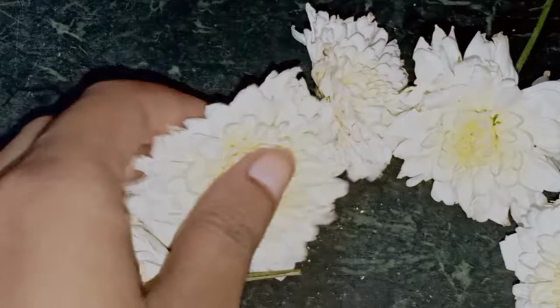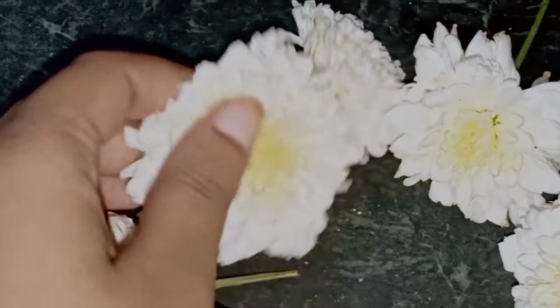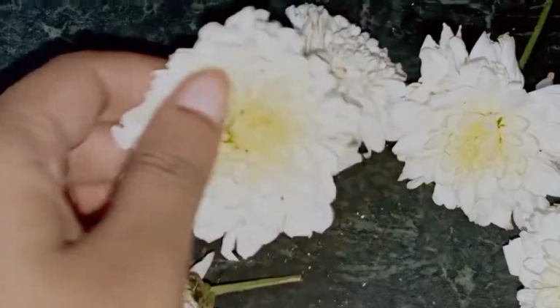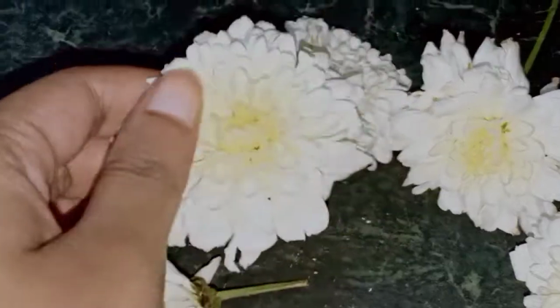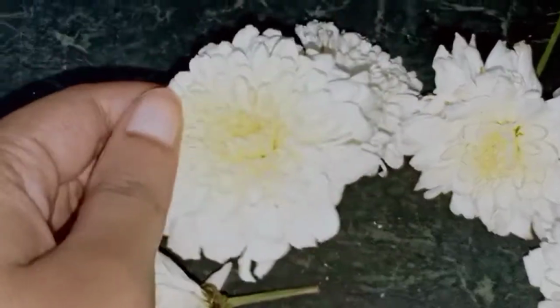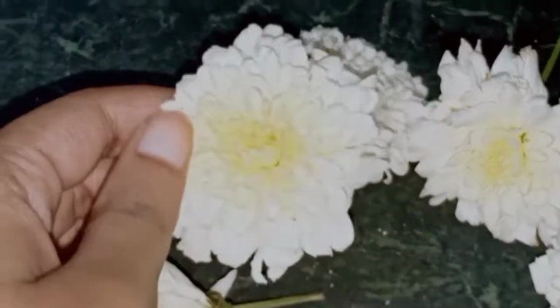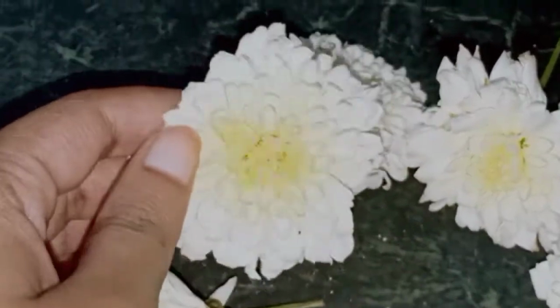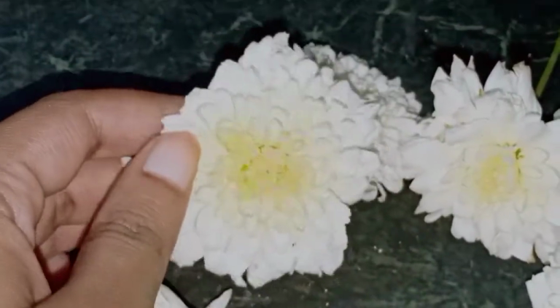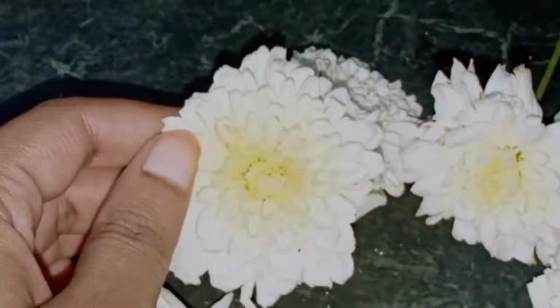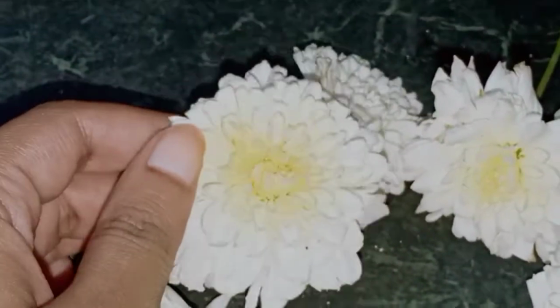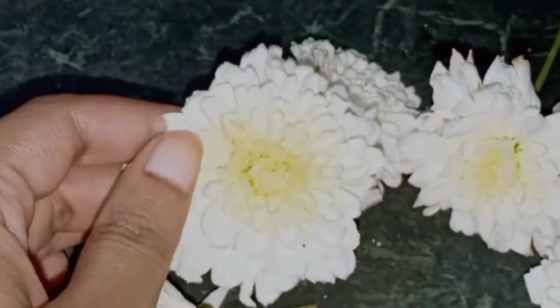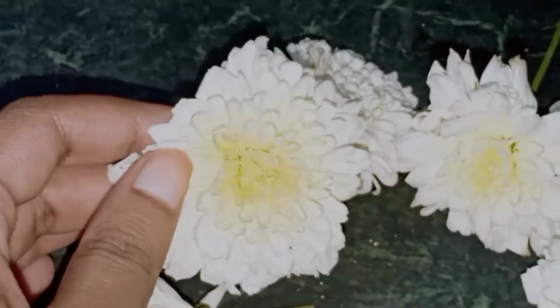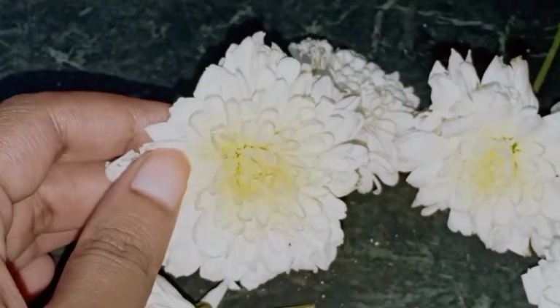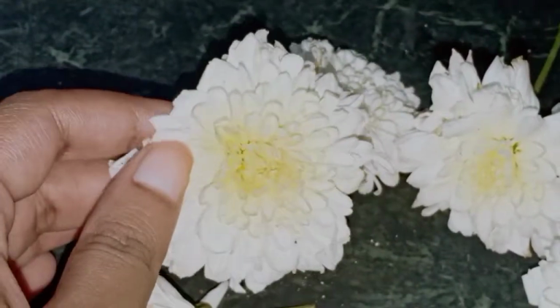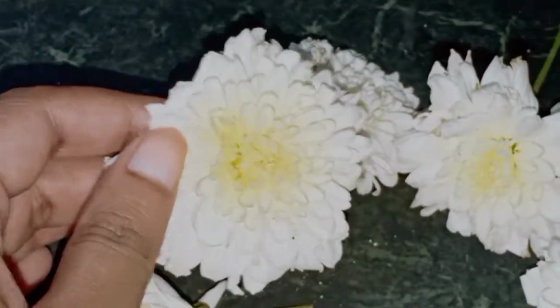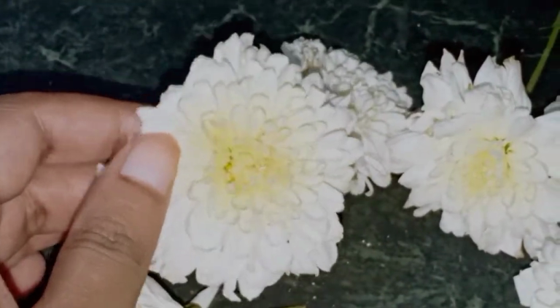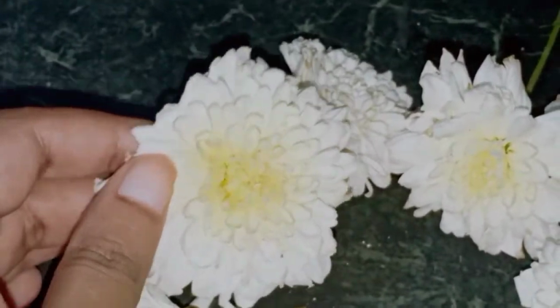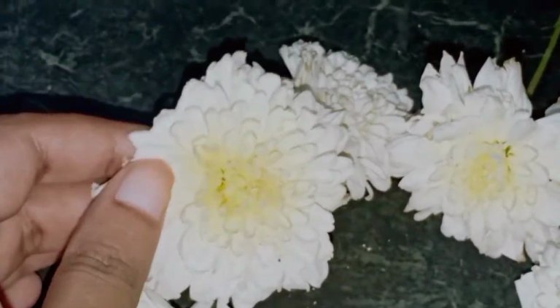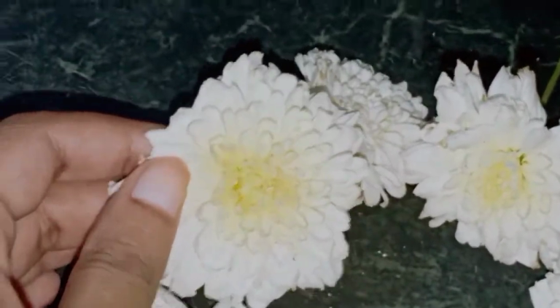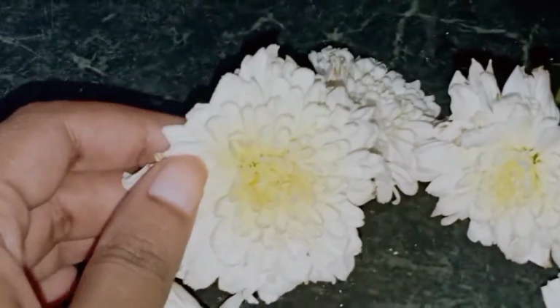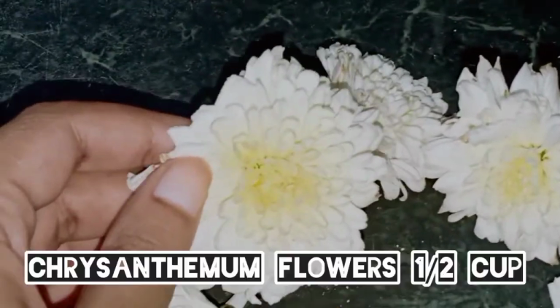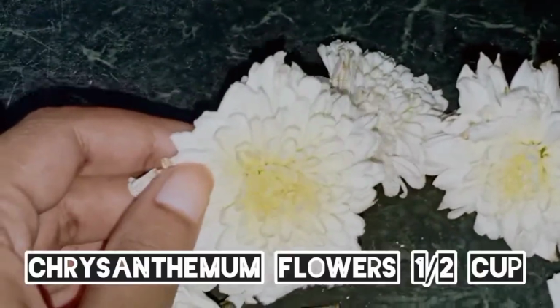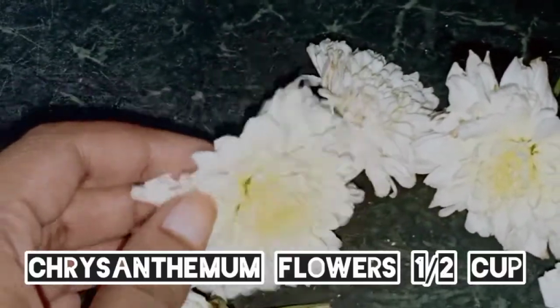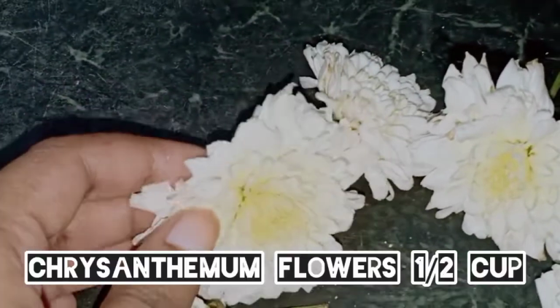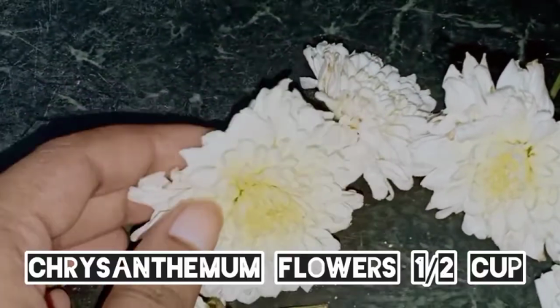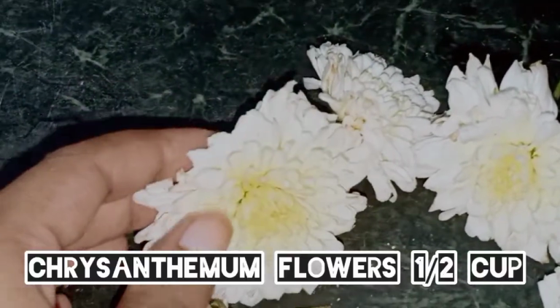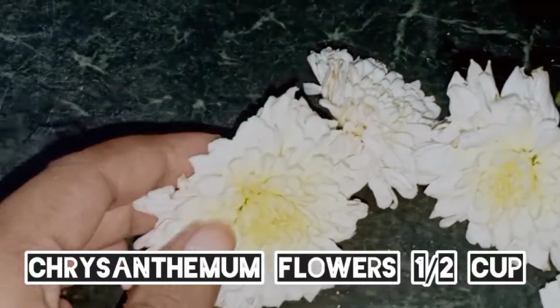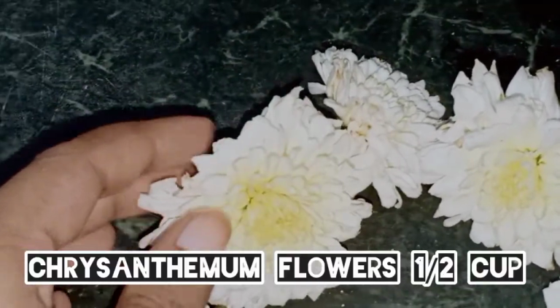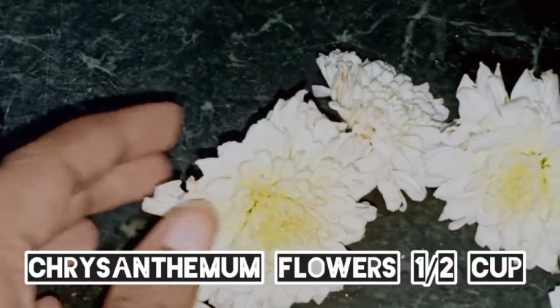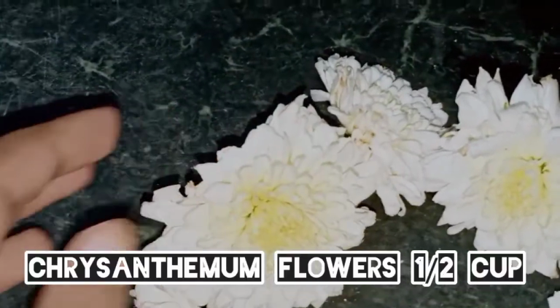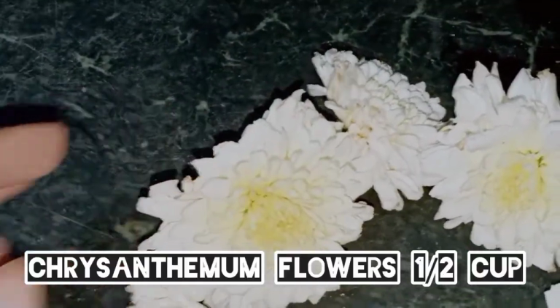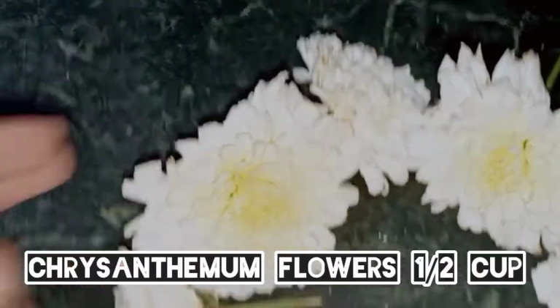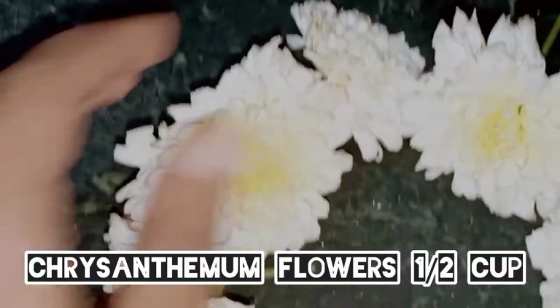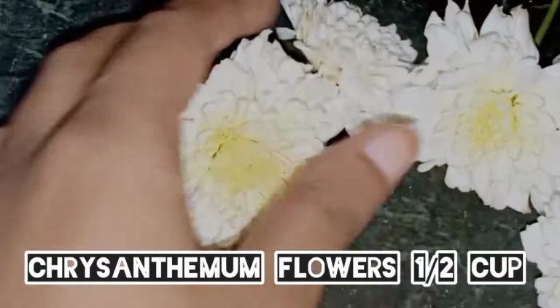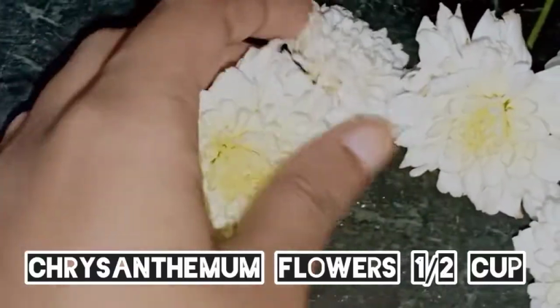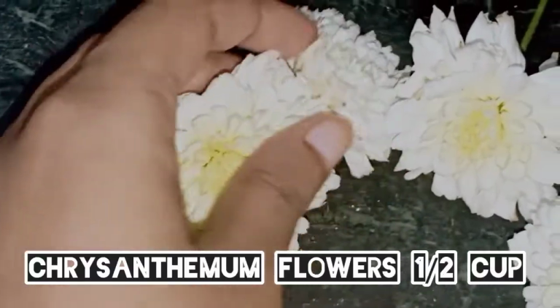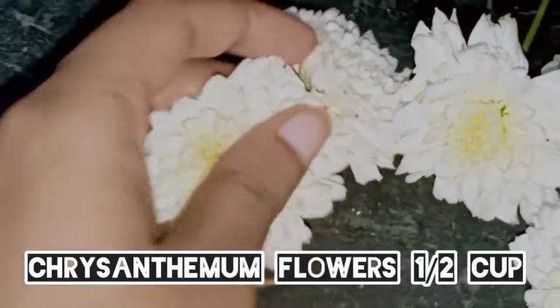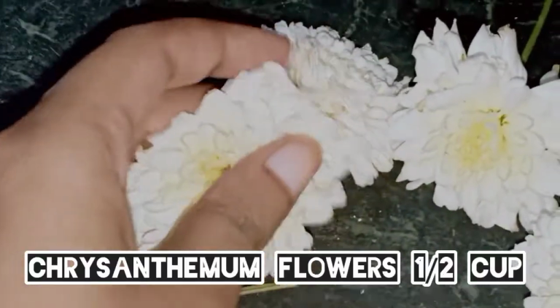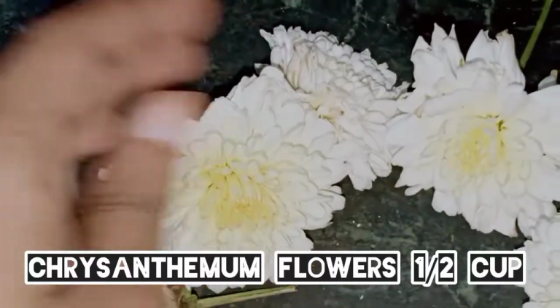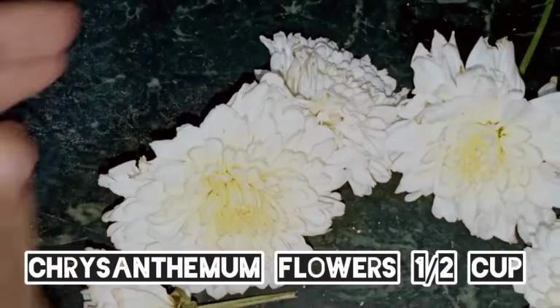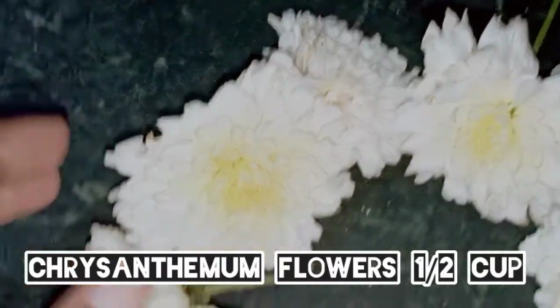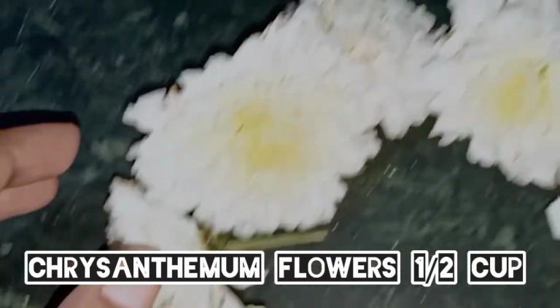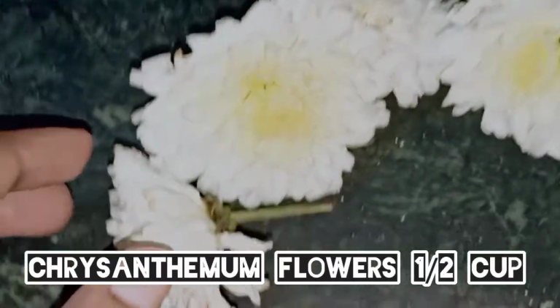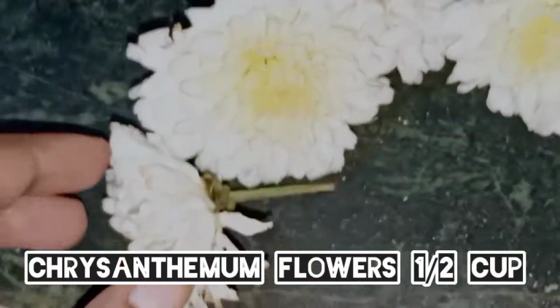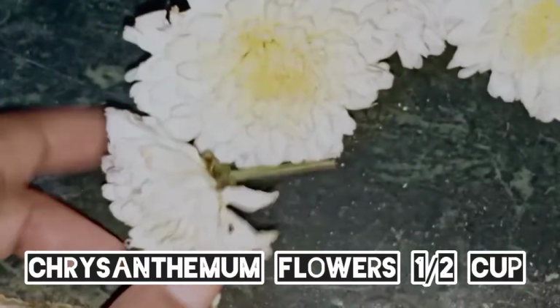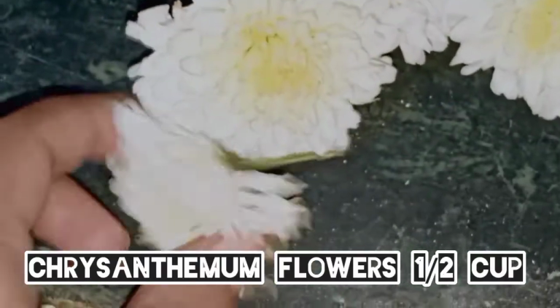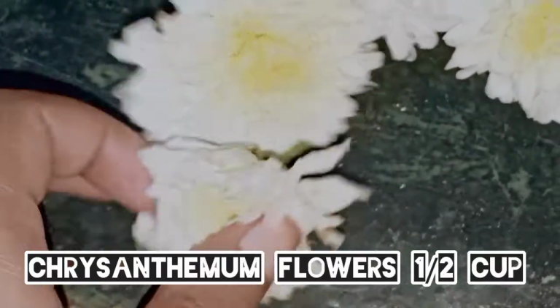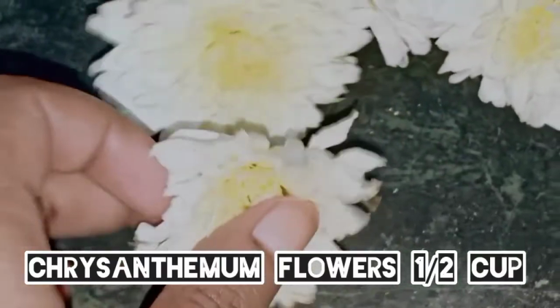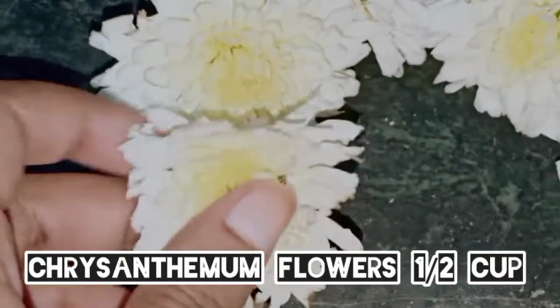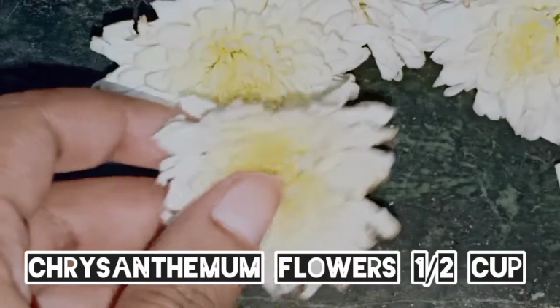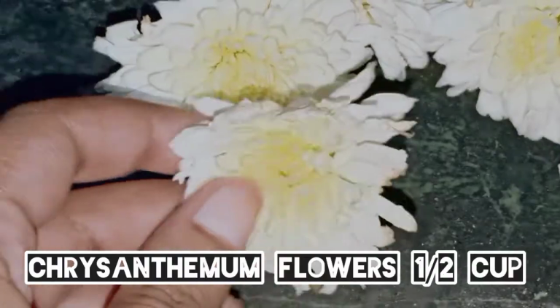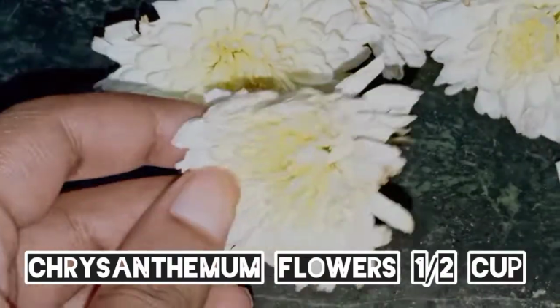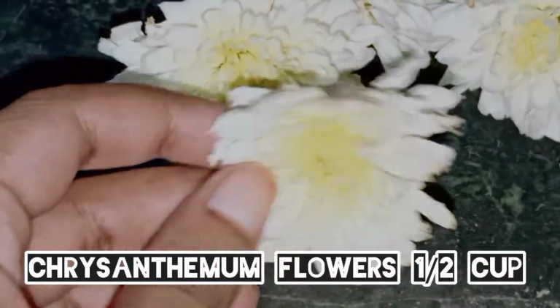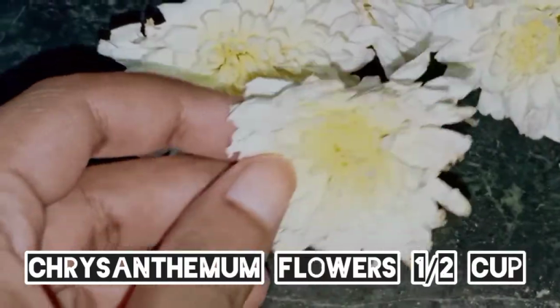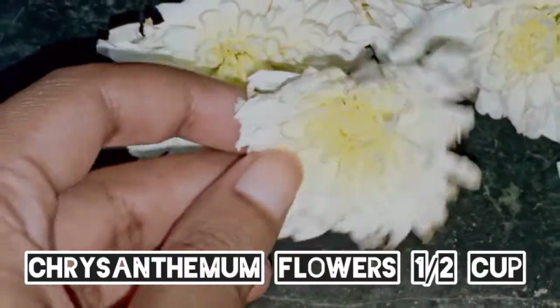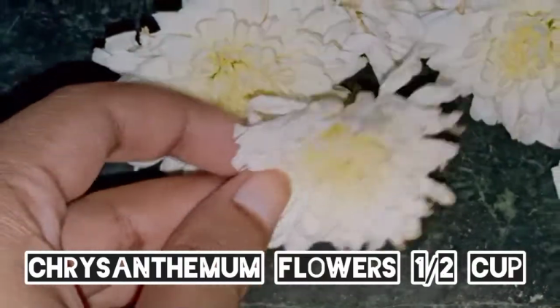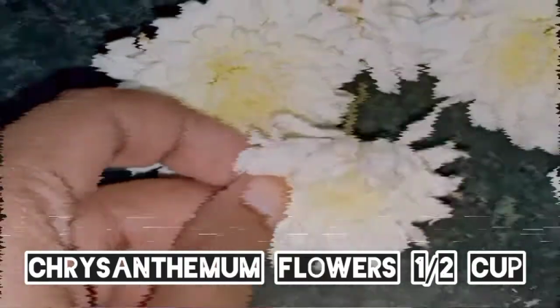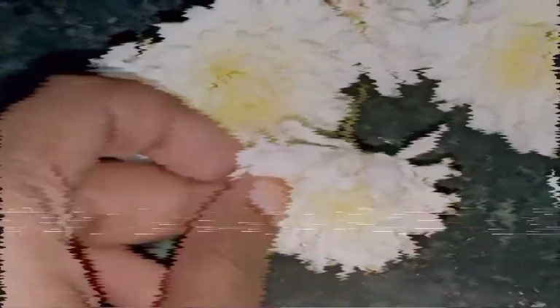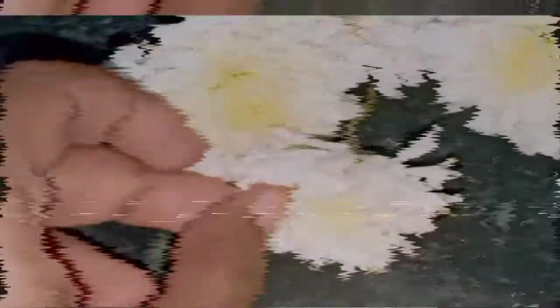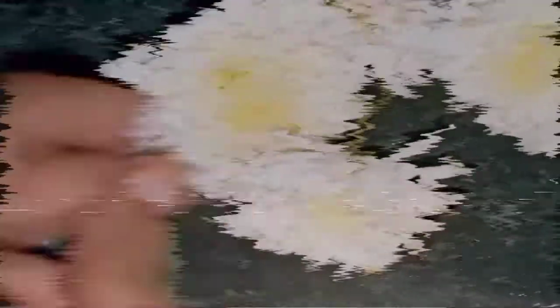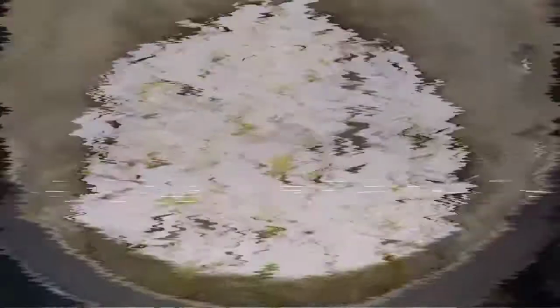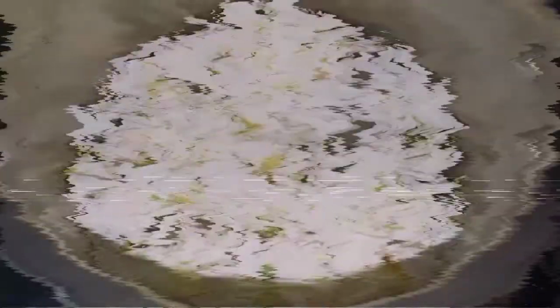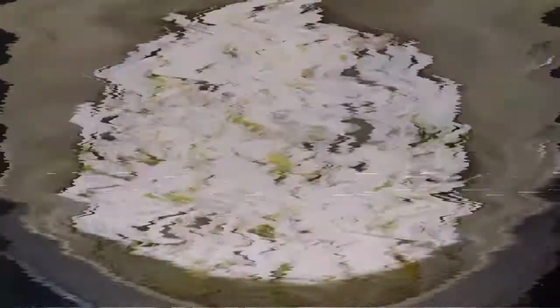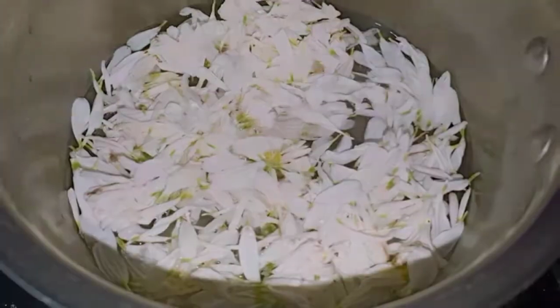Hi and welcome to my channel. So today I am going to add flowers.